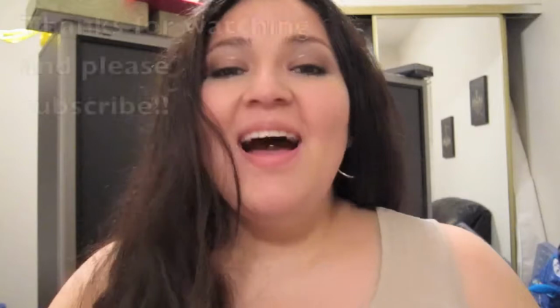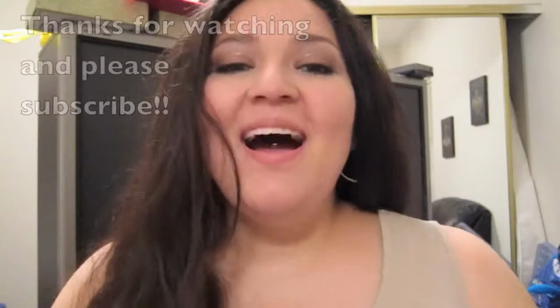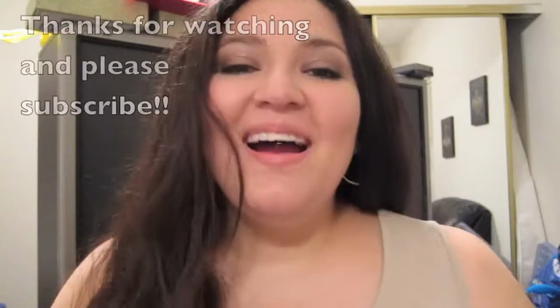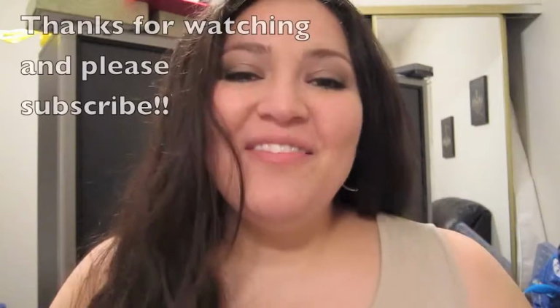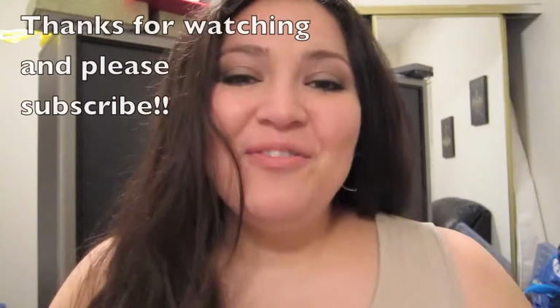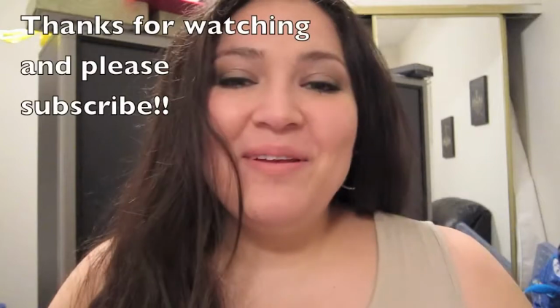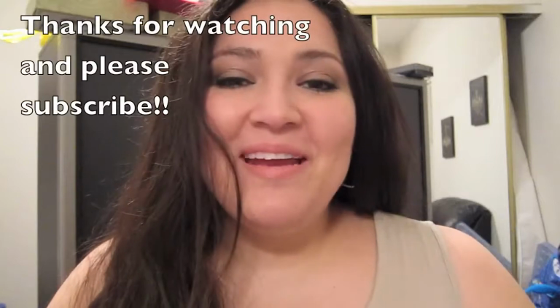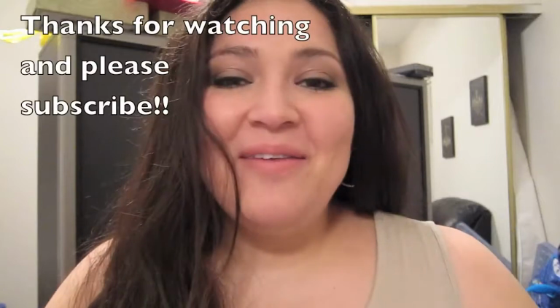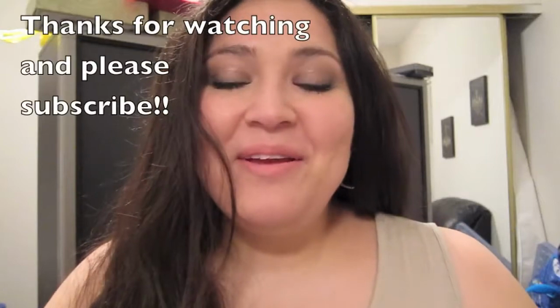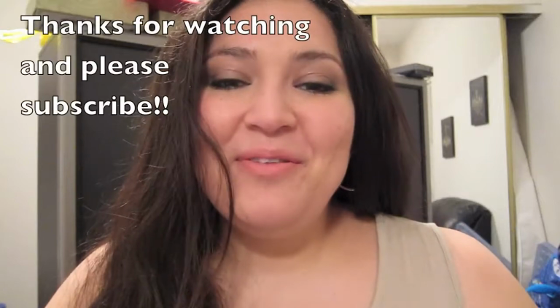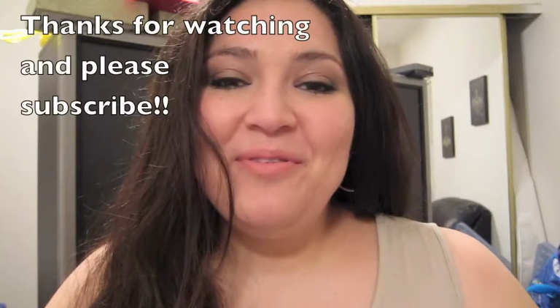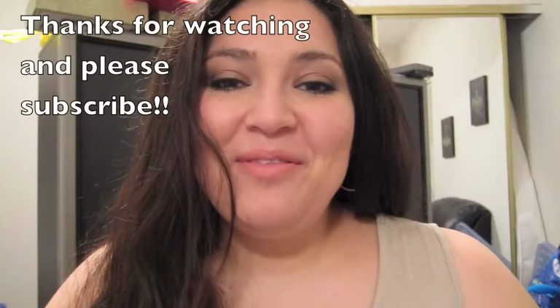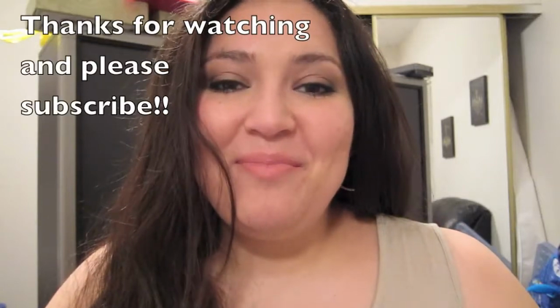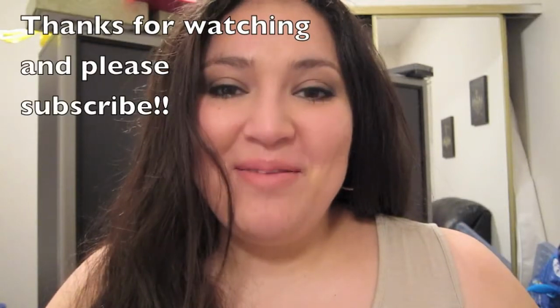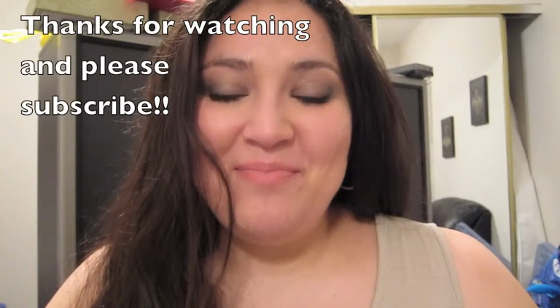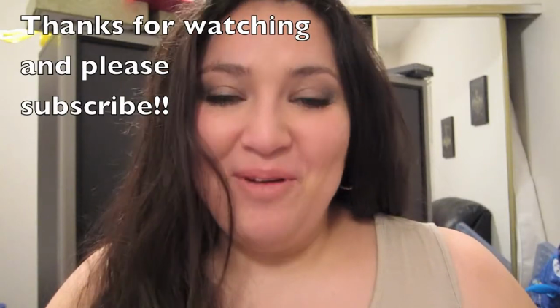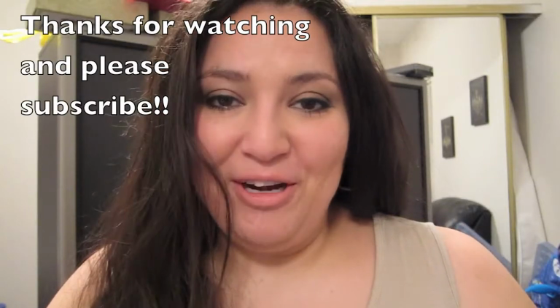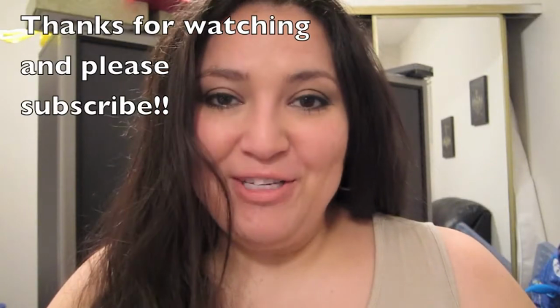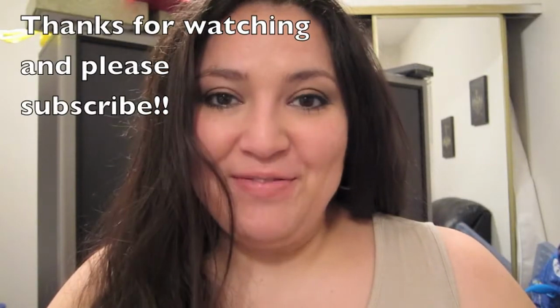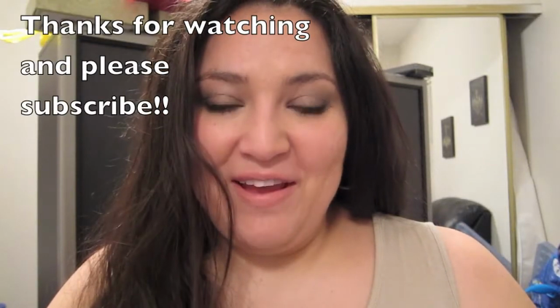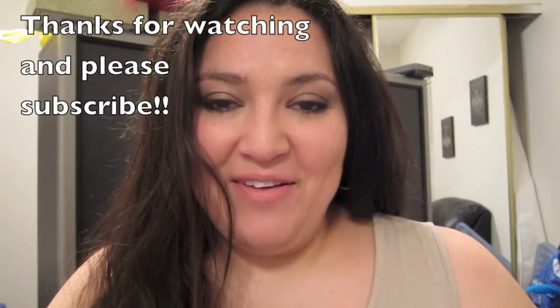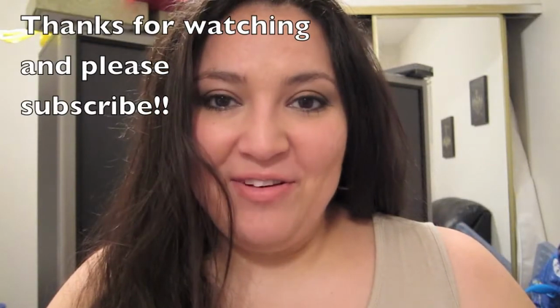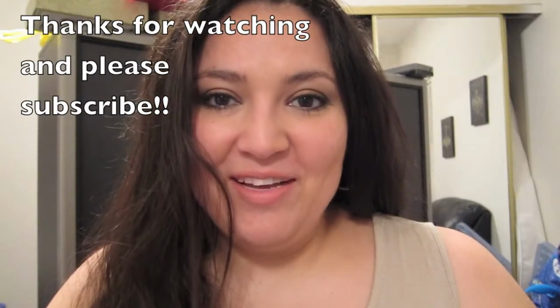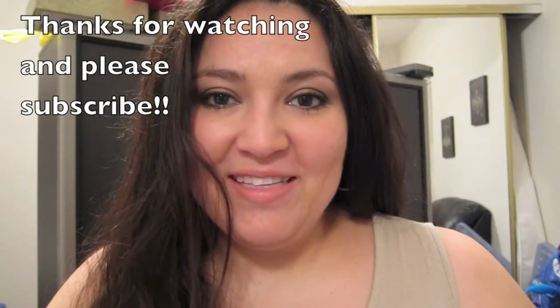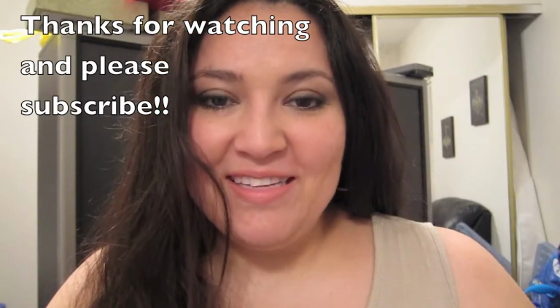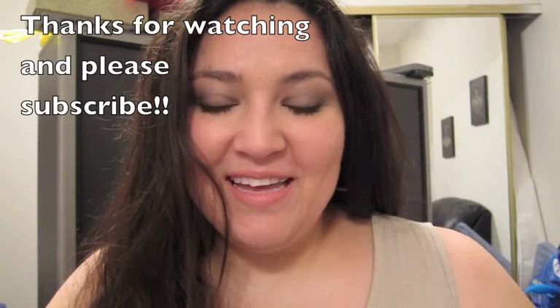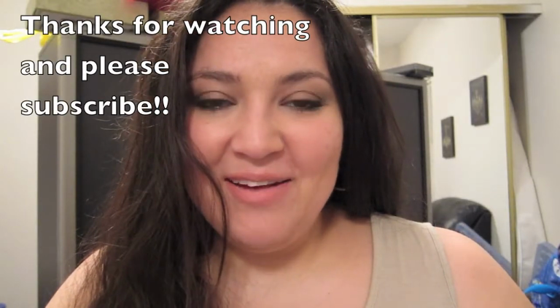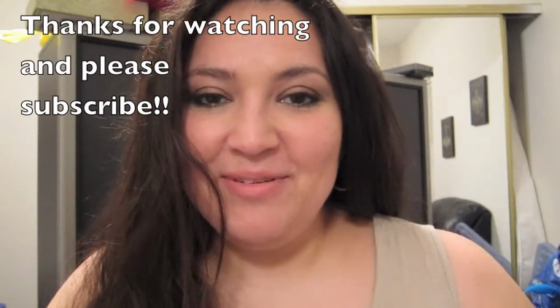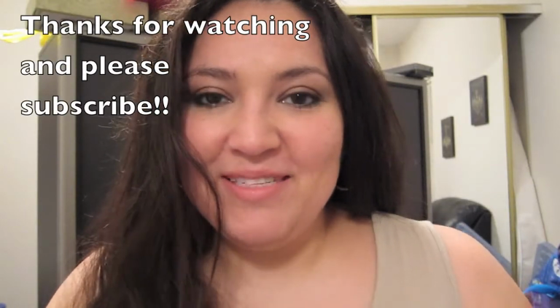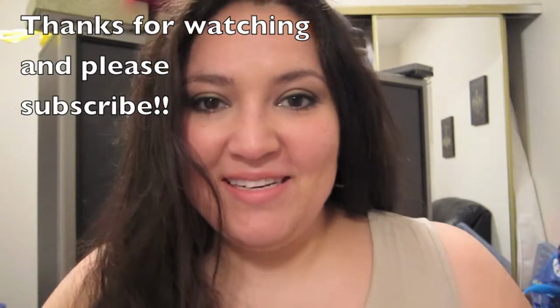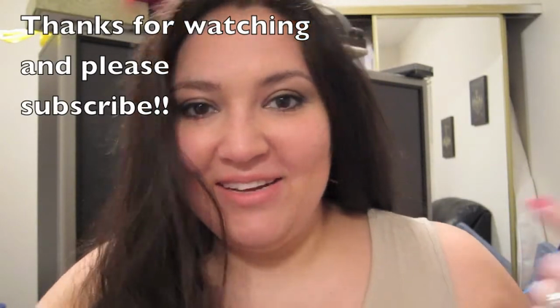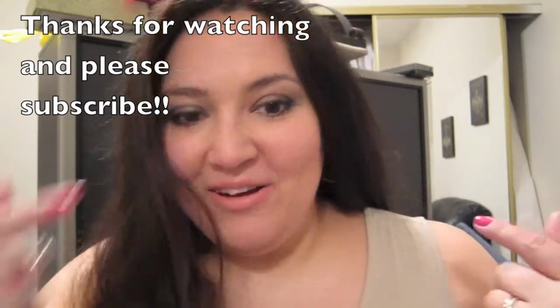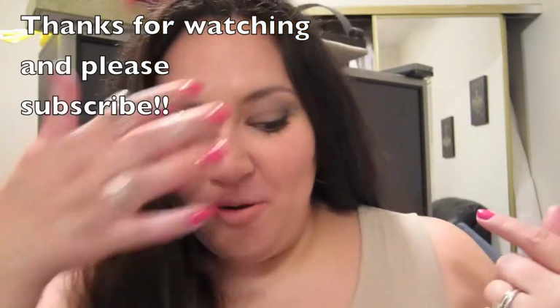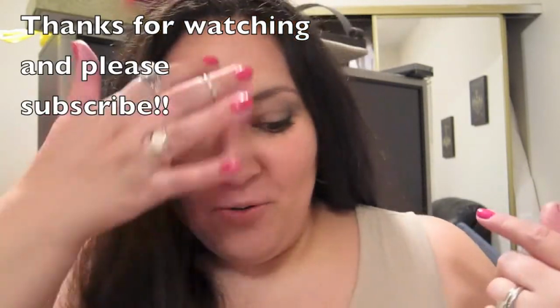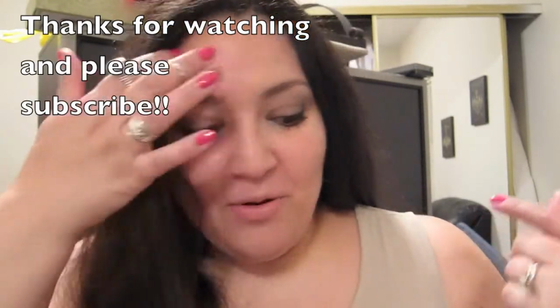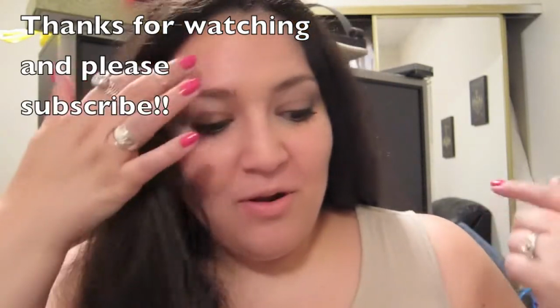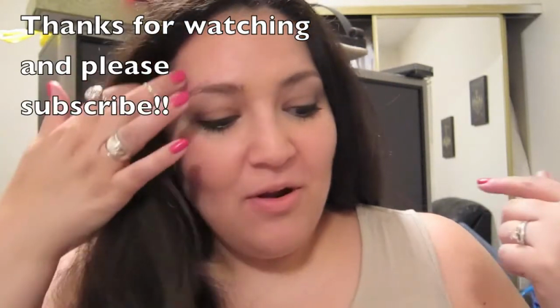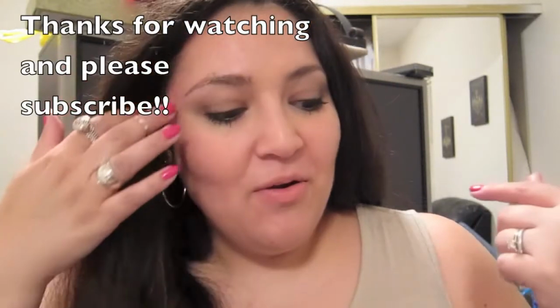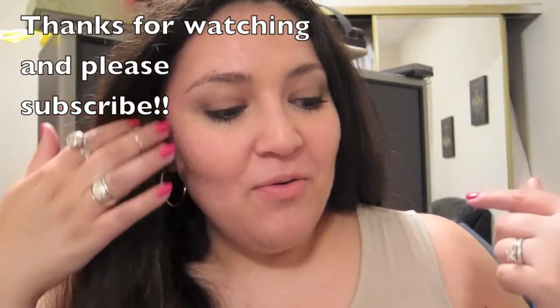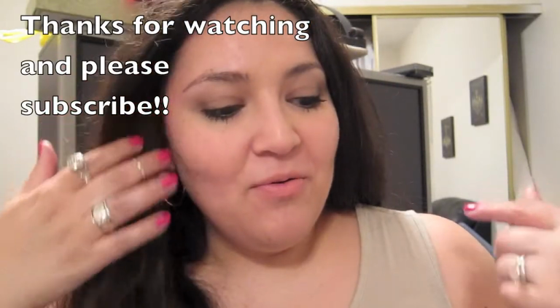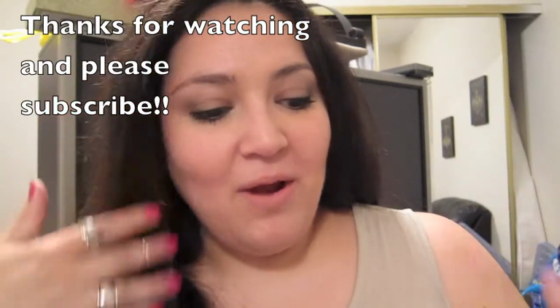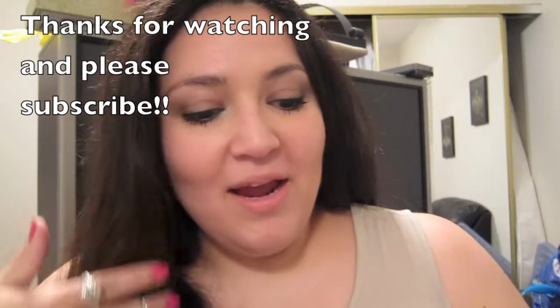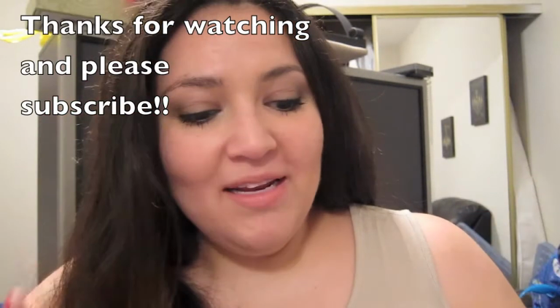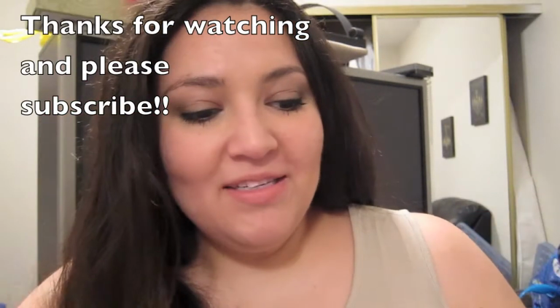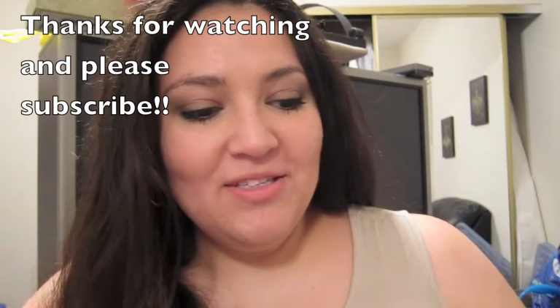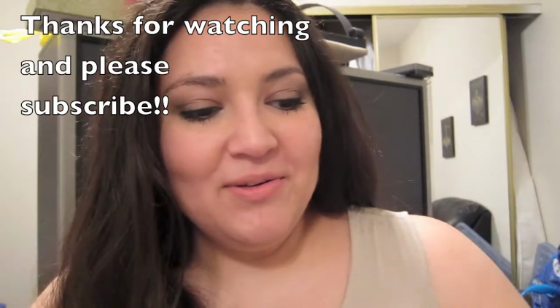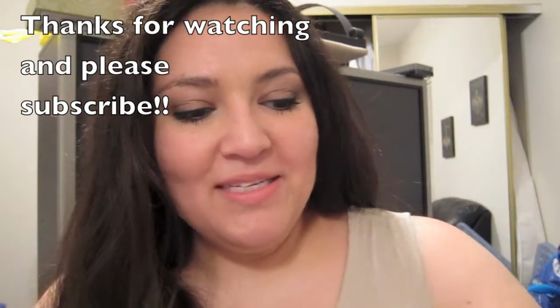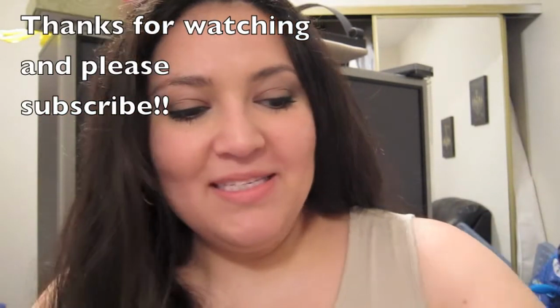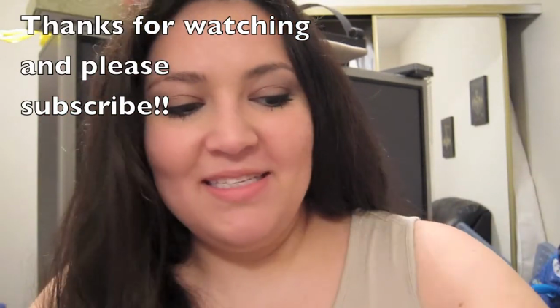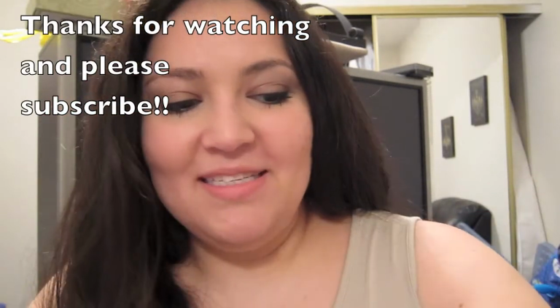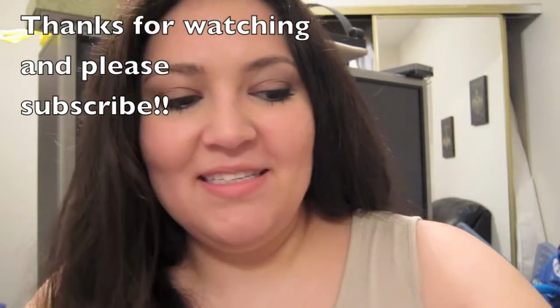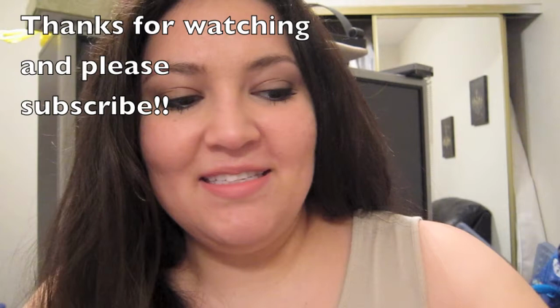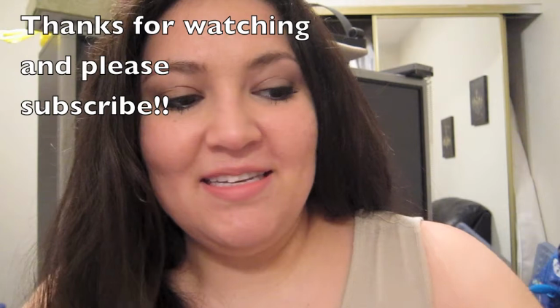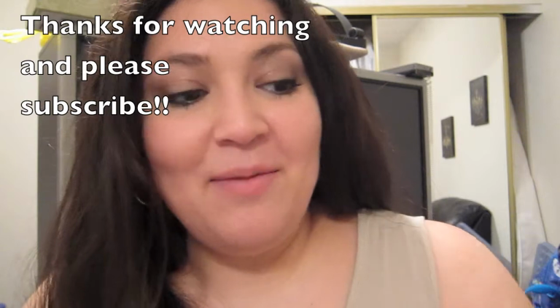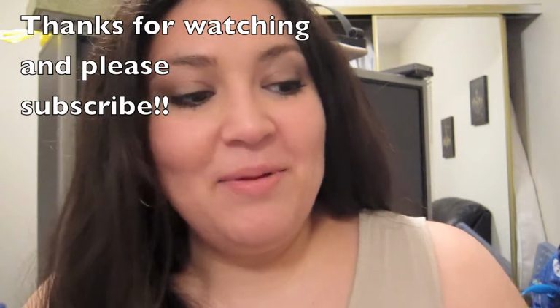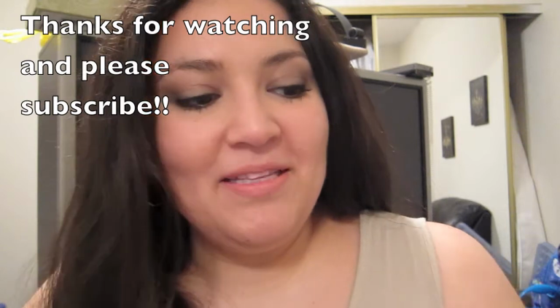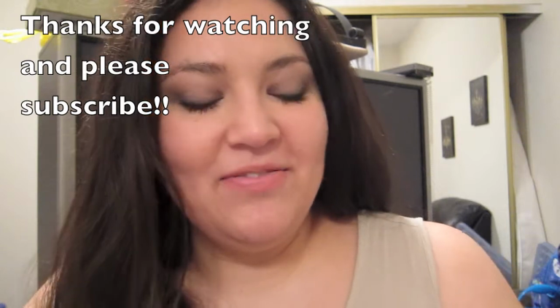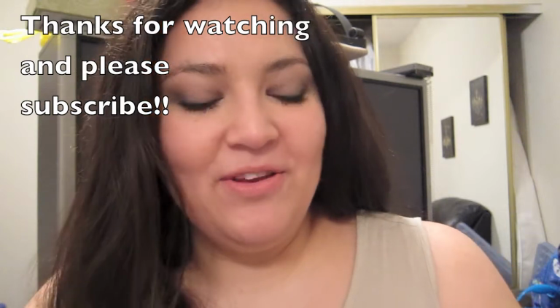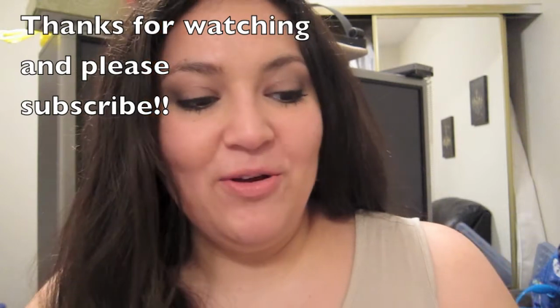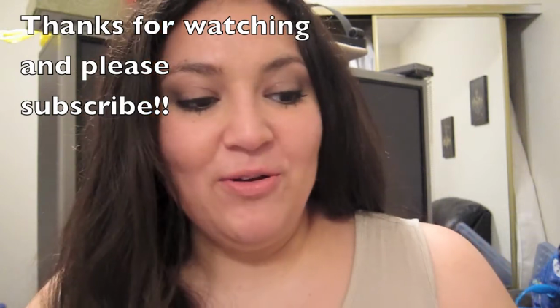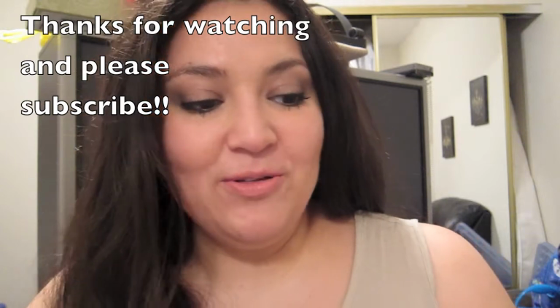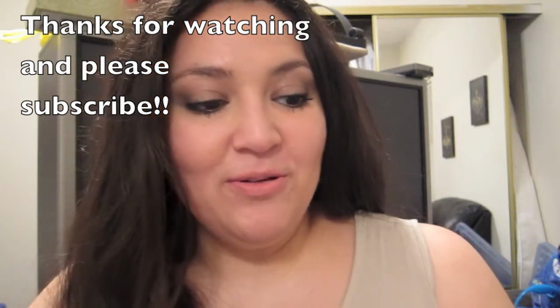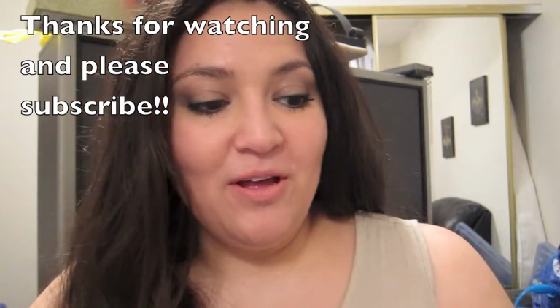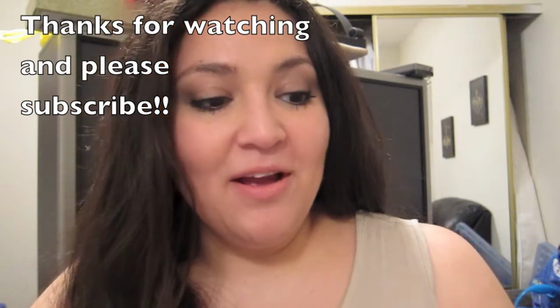Hi everybody! I'm here with my March favorites and I'm just going to go right into it to not make this video go so long.